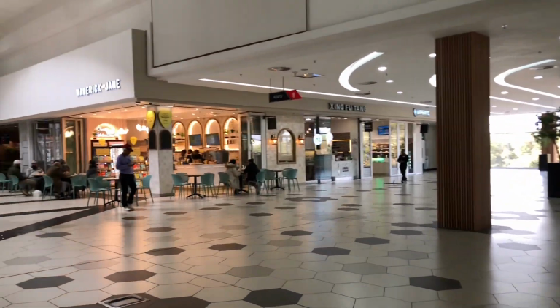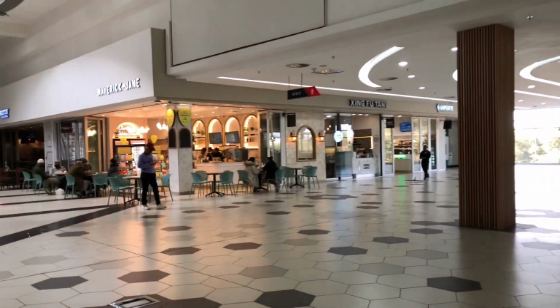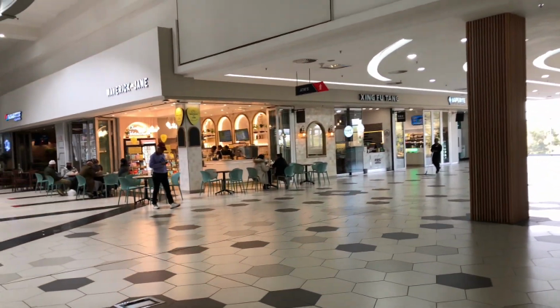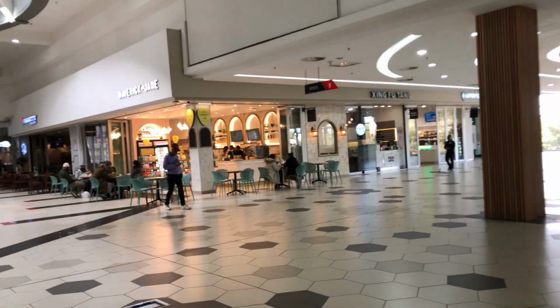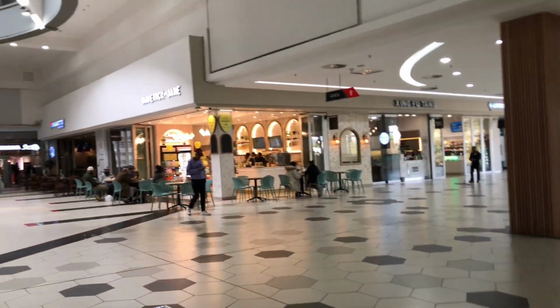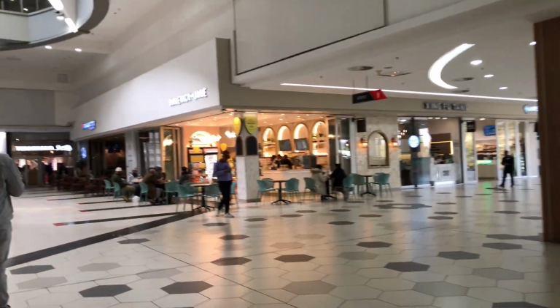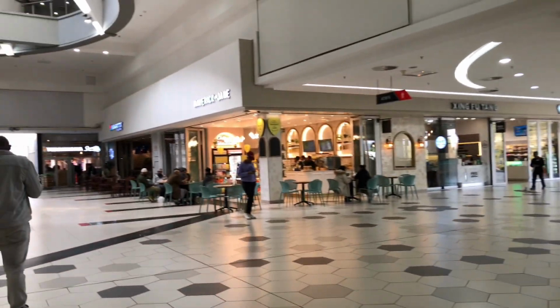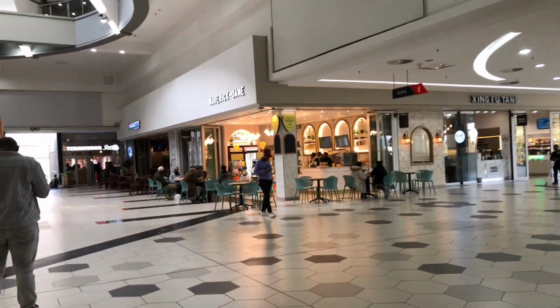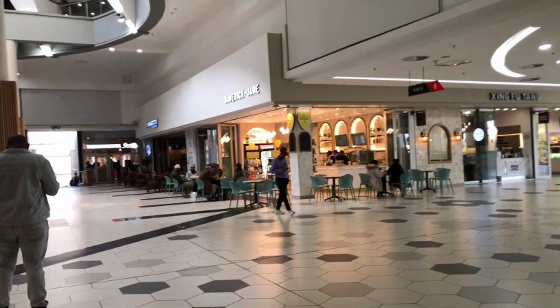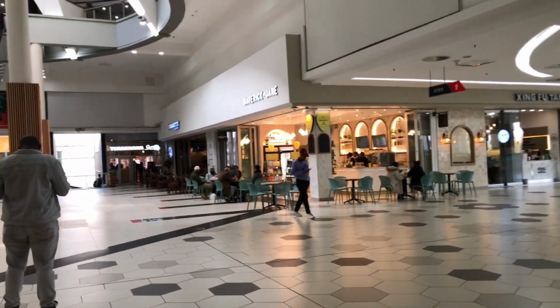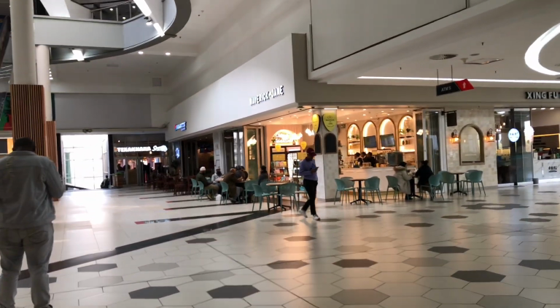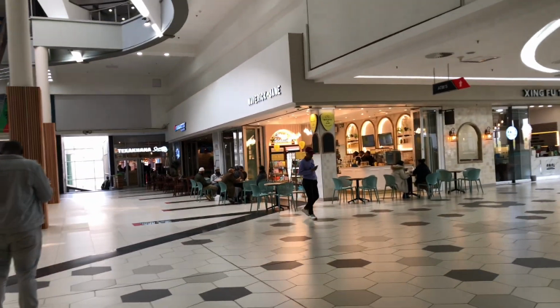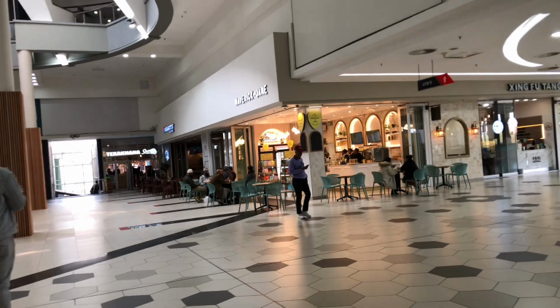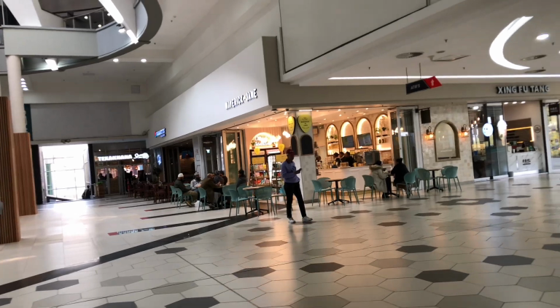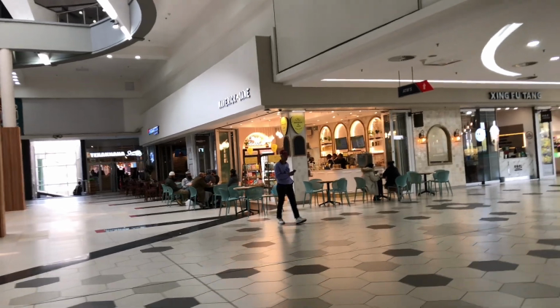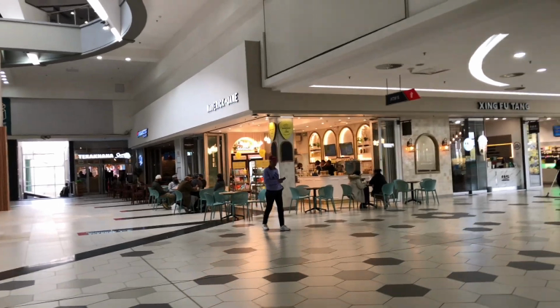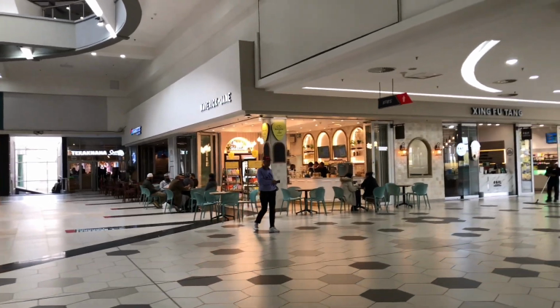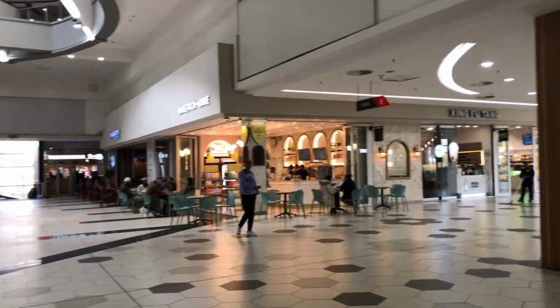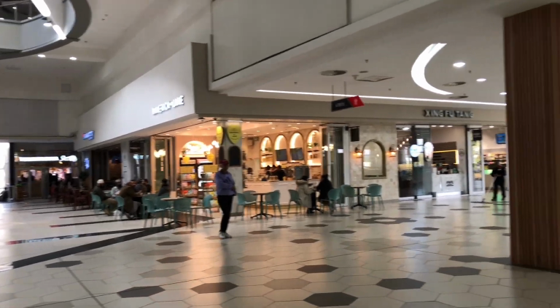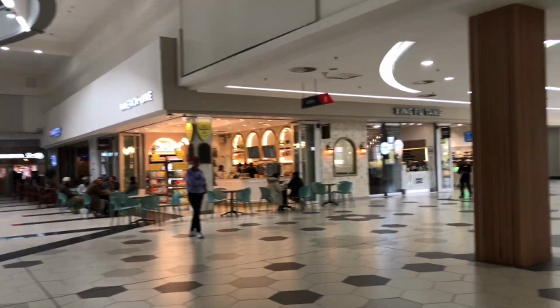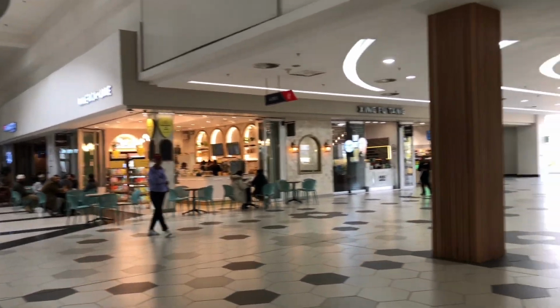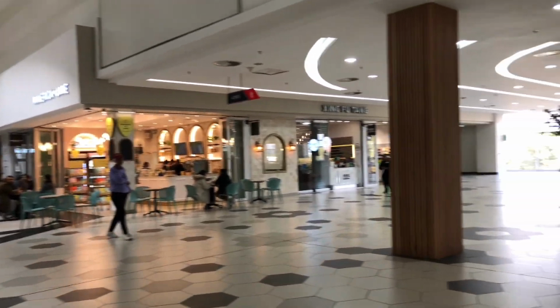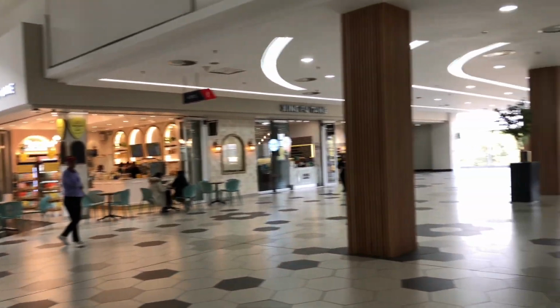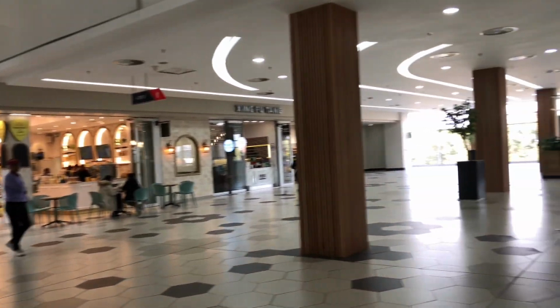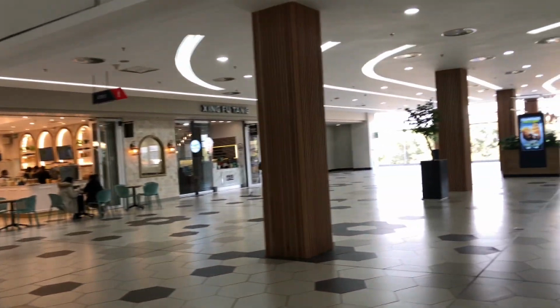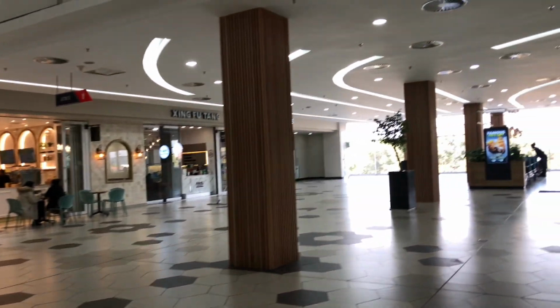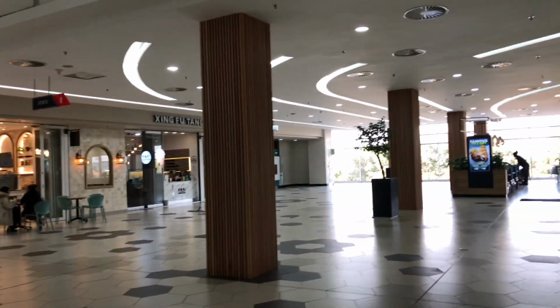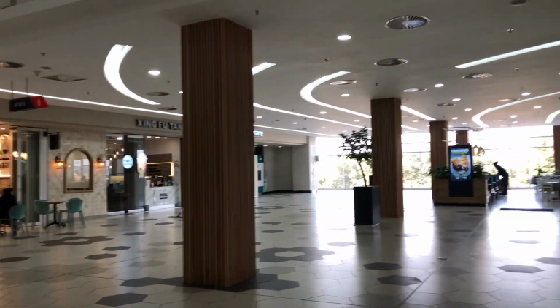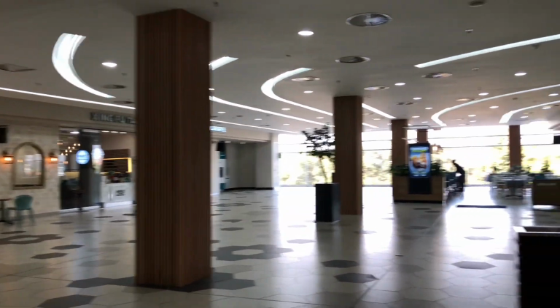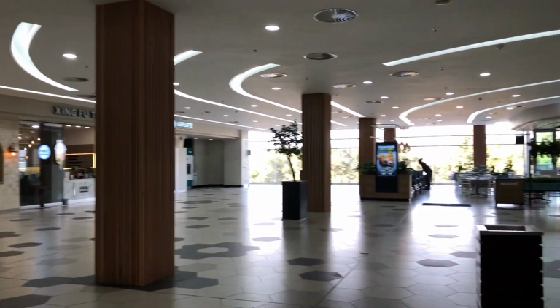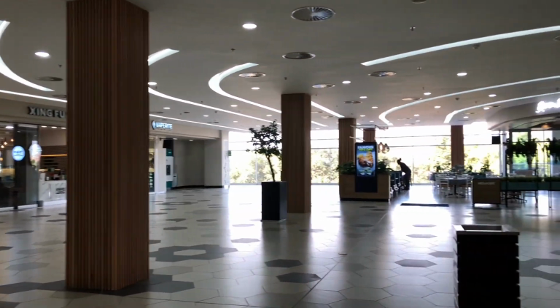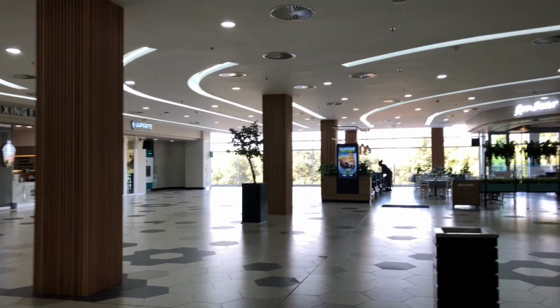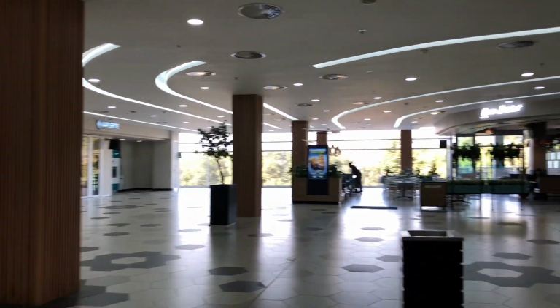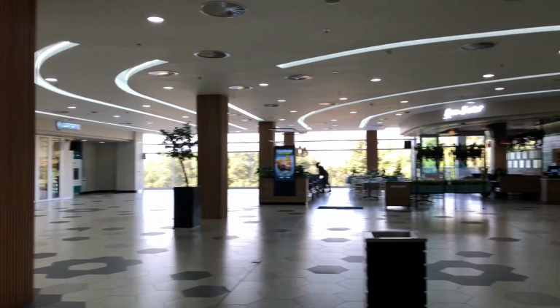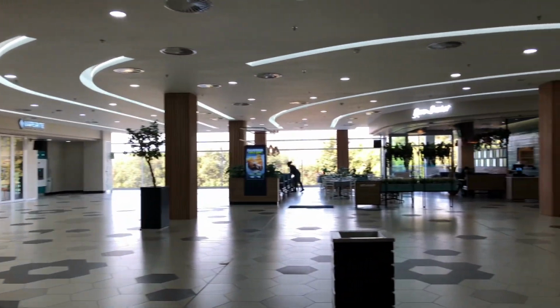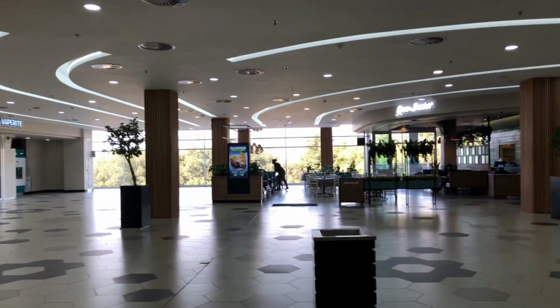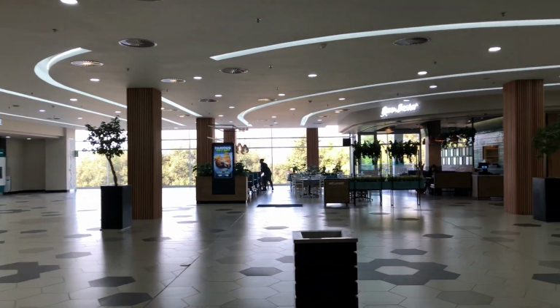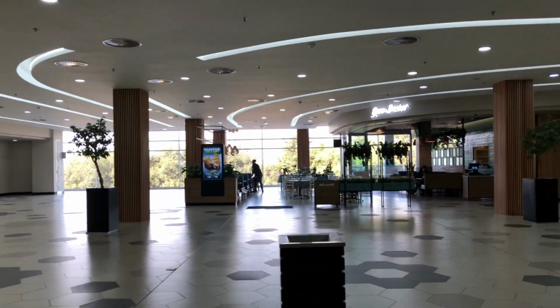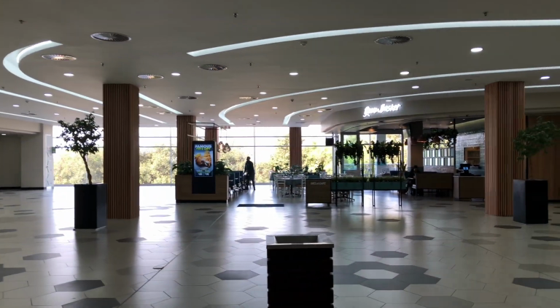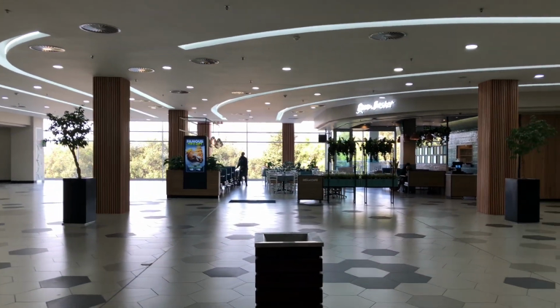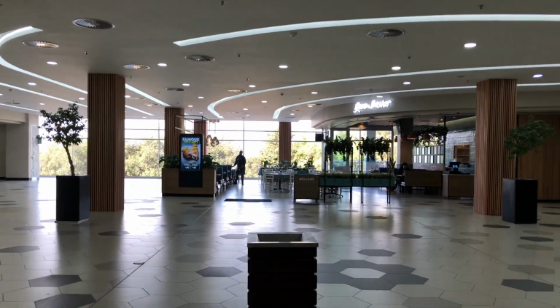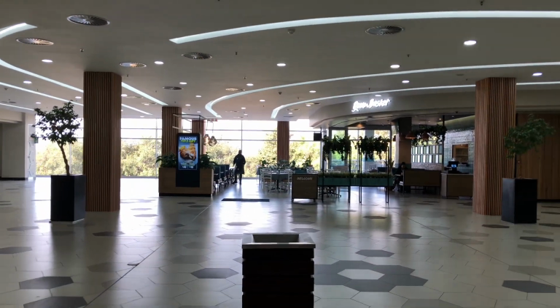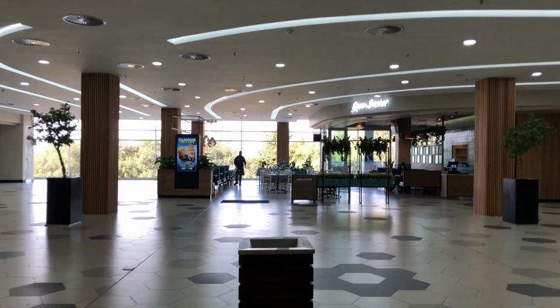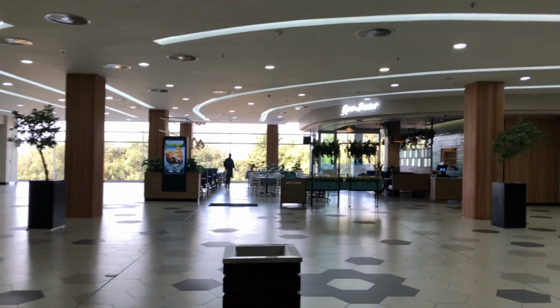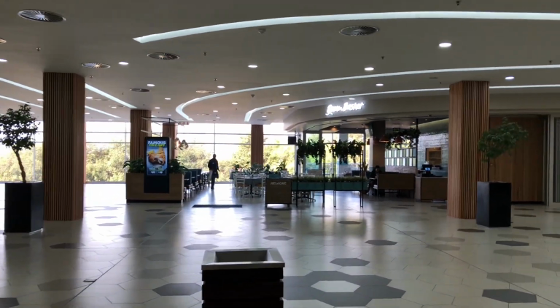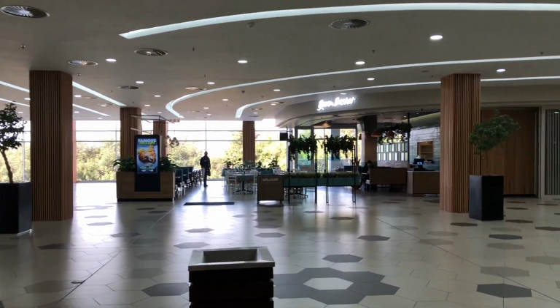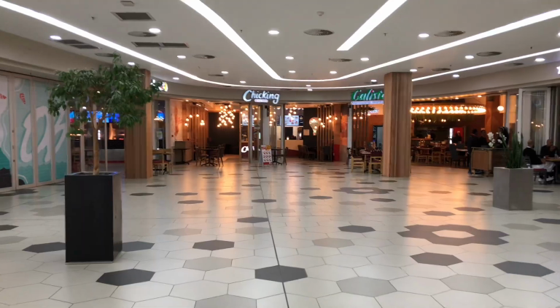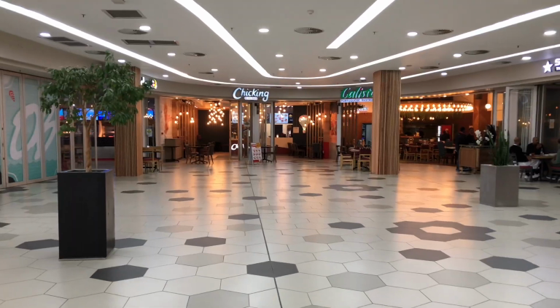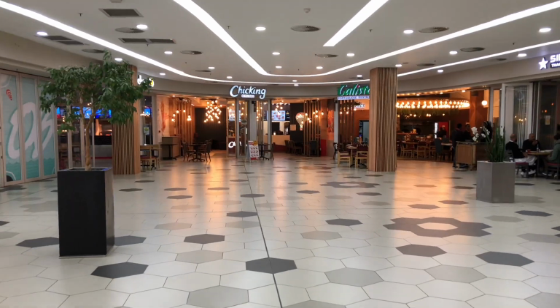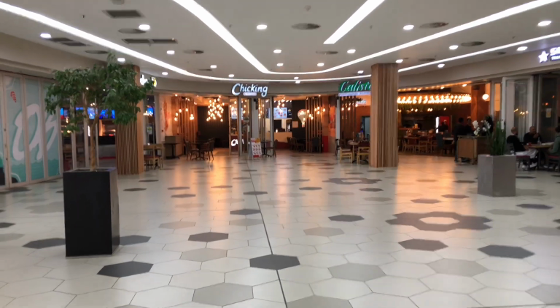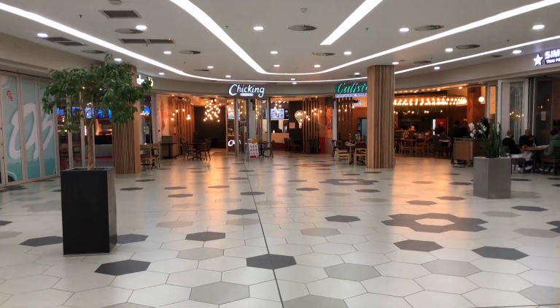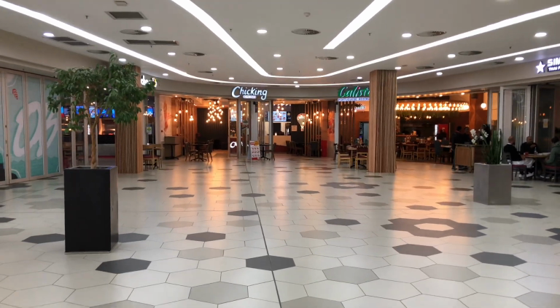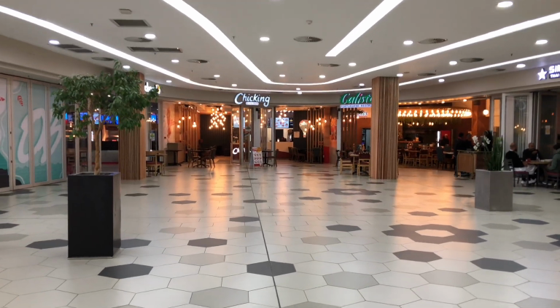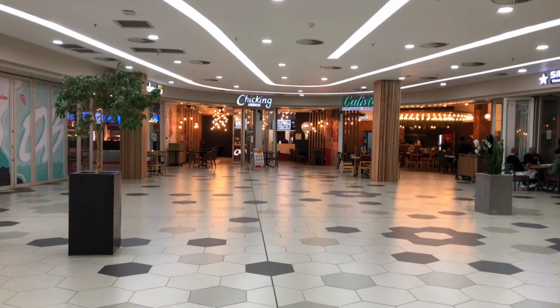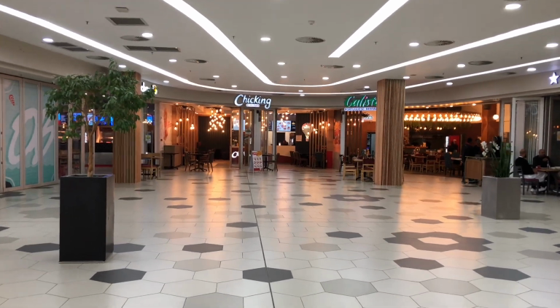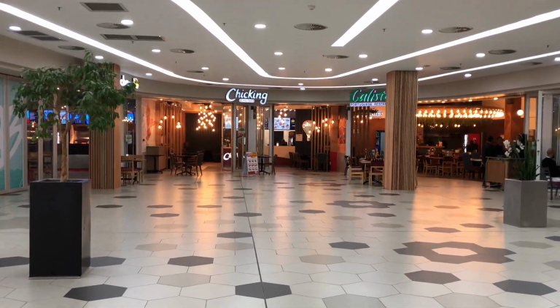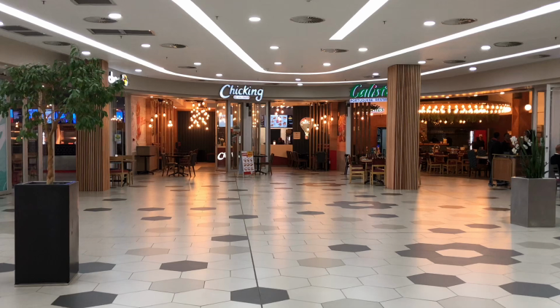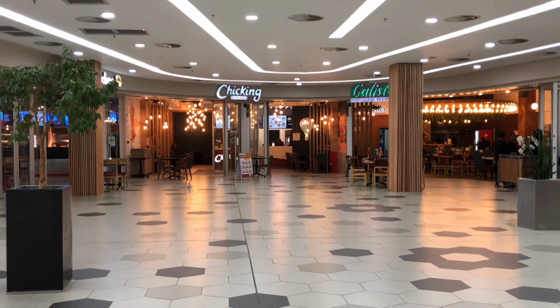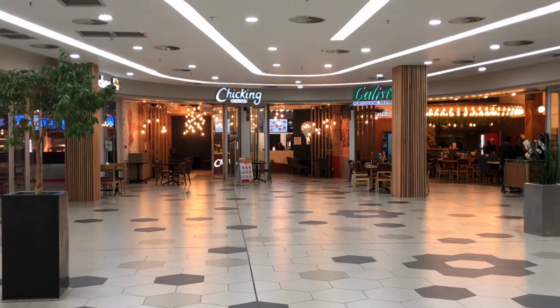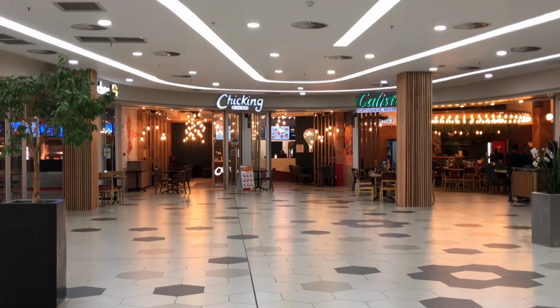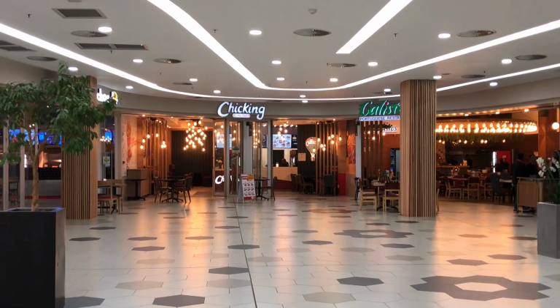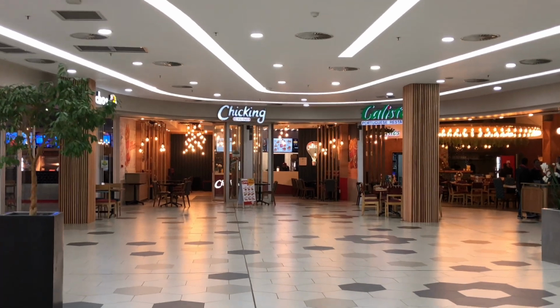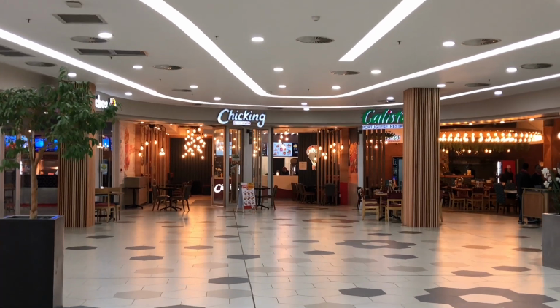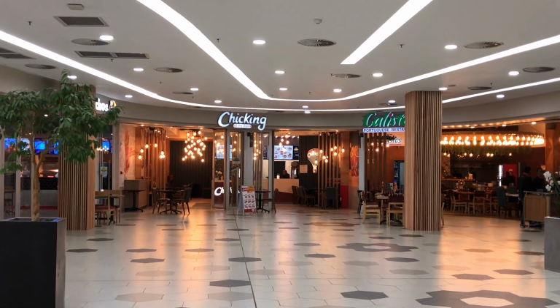And then up here we have a food court. This is the food court — it's very big, very spacious. And then up here we have chicken.